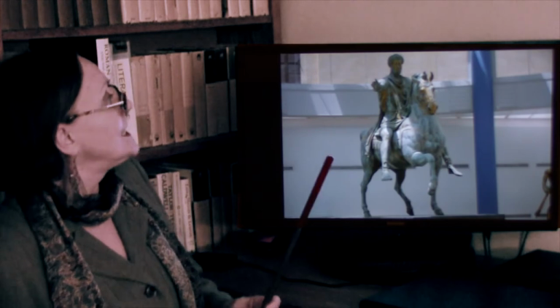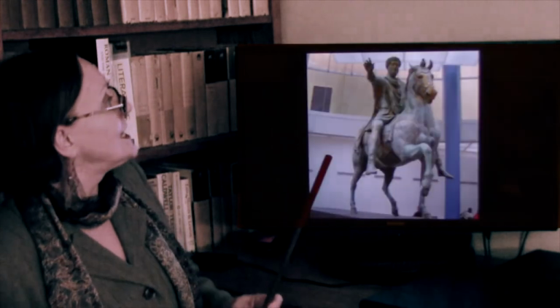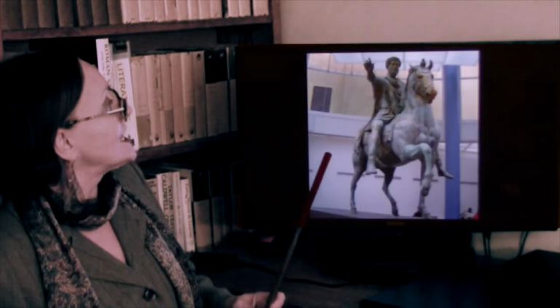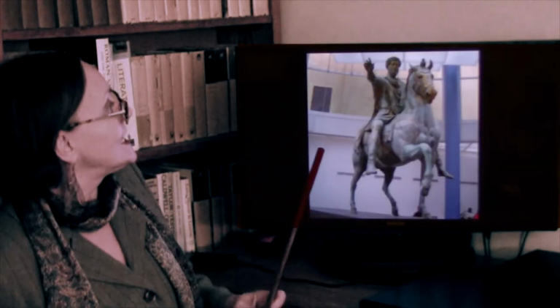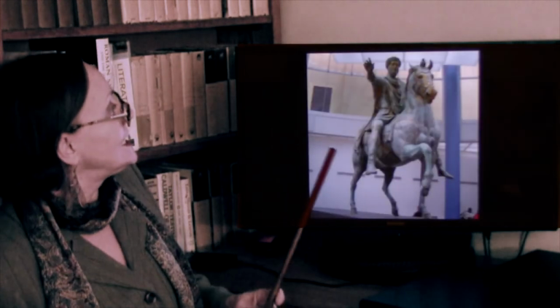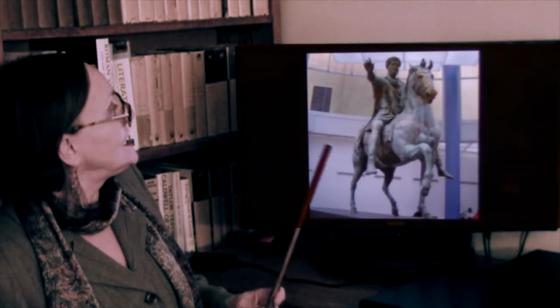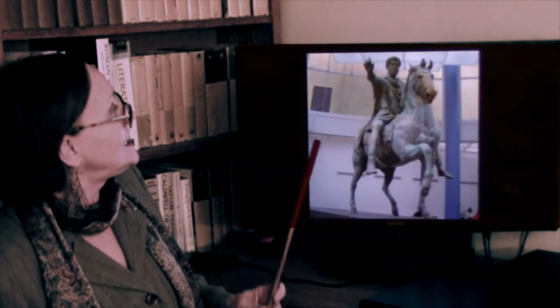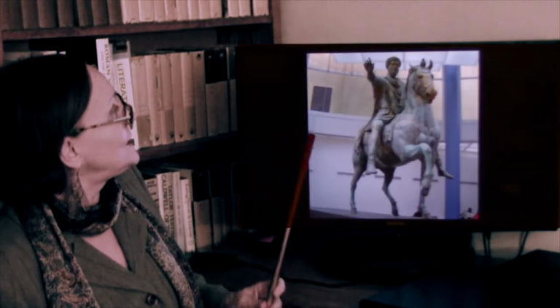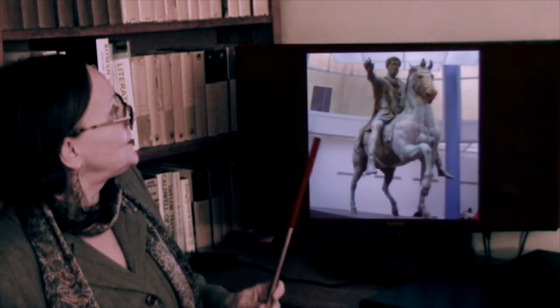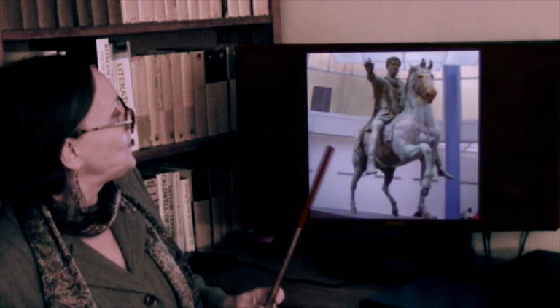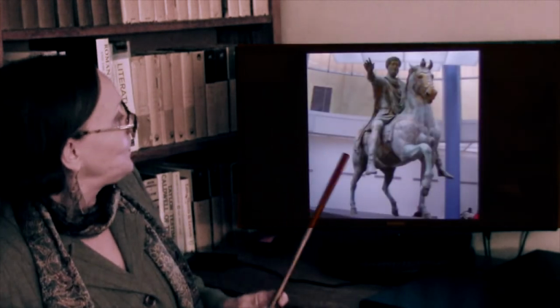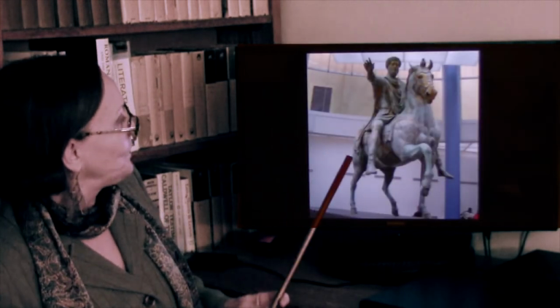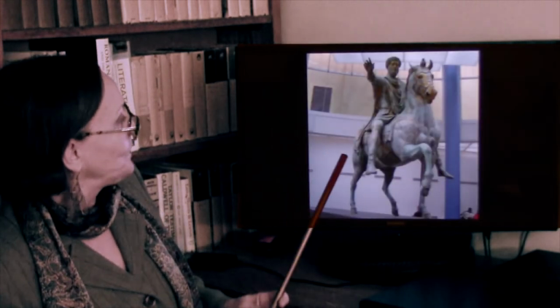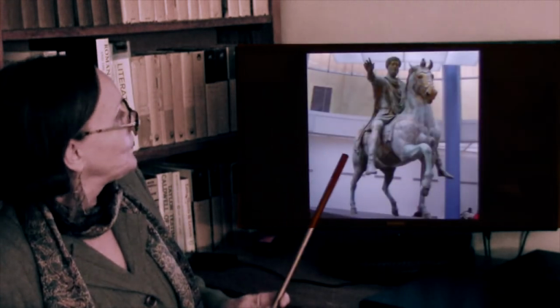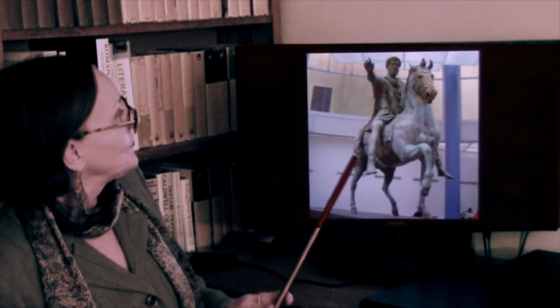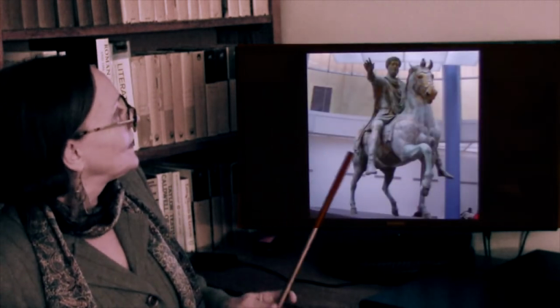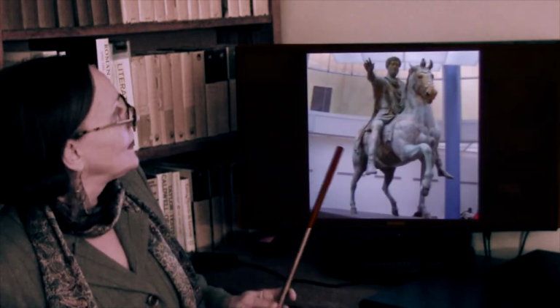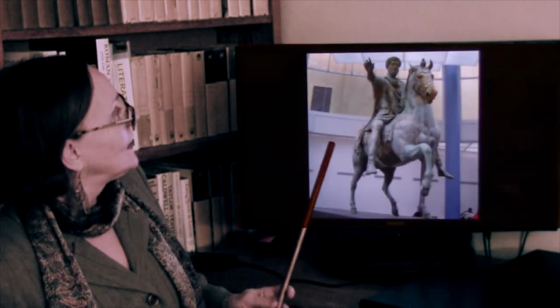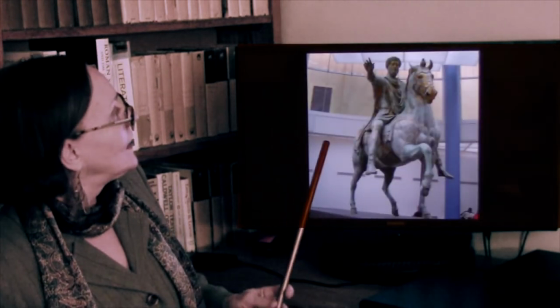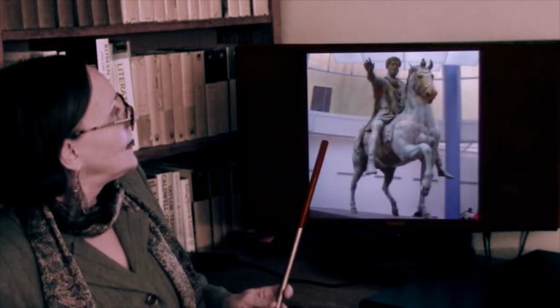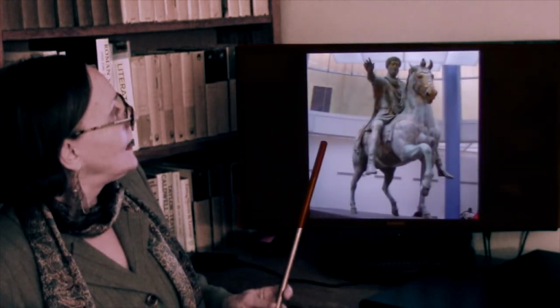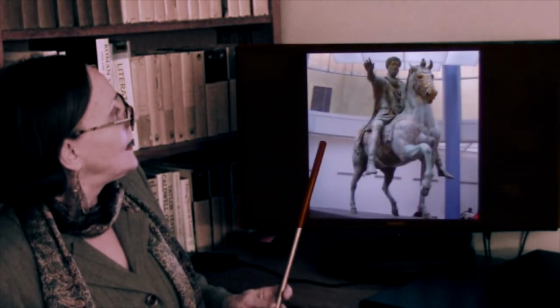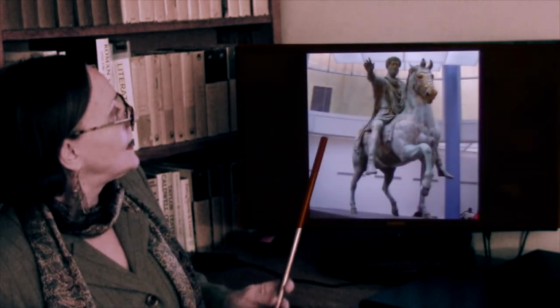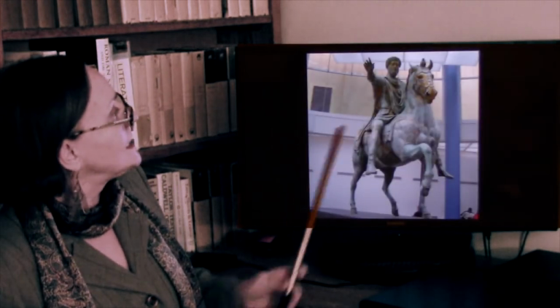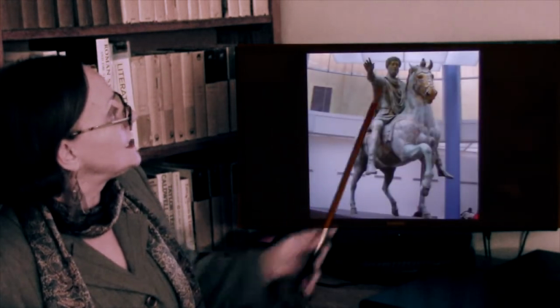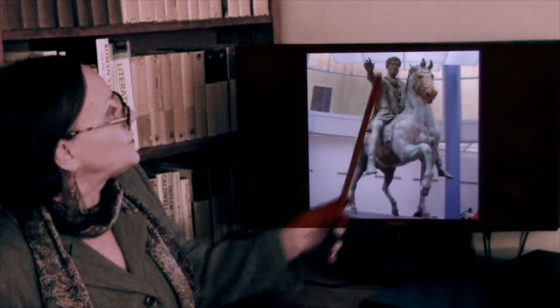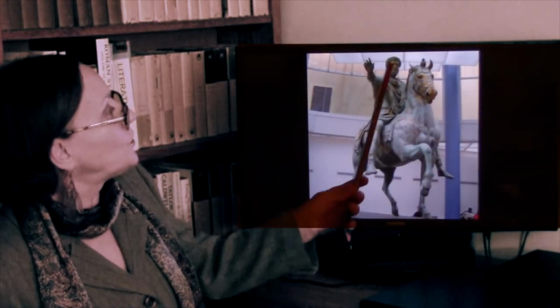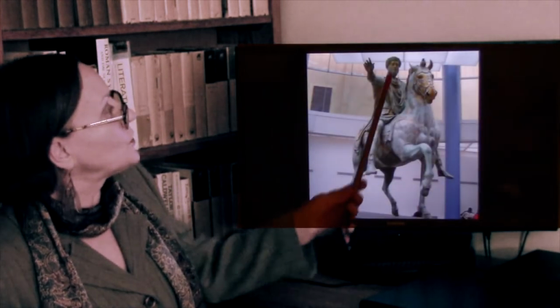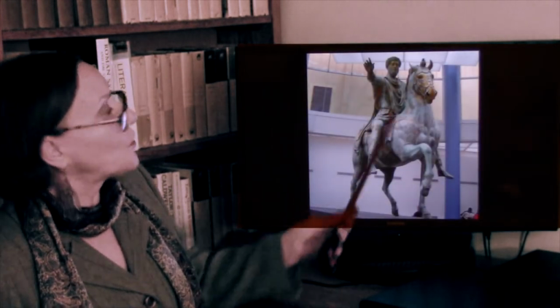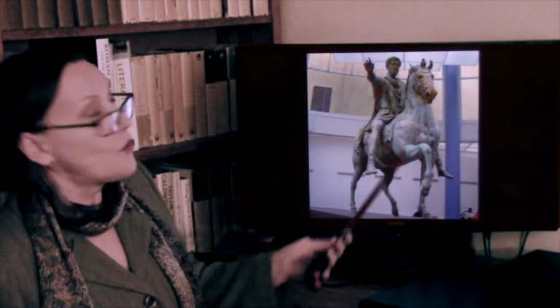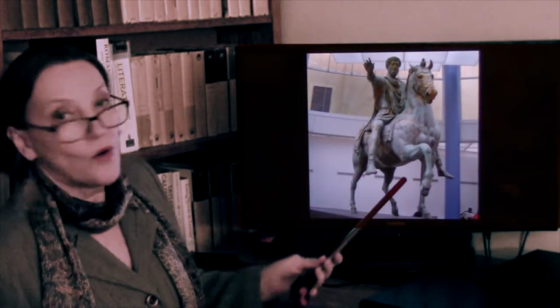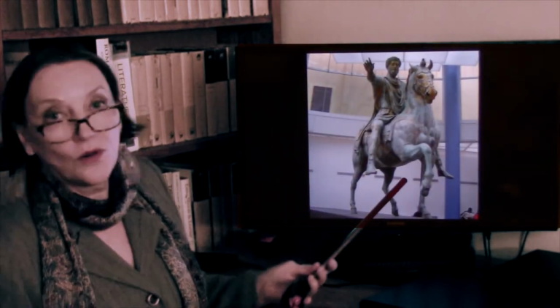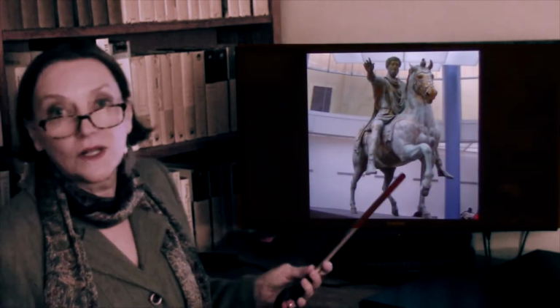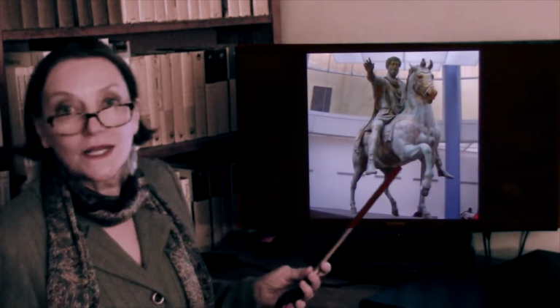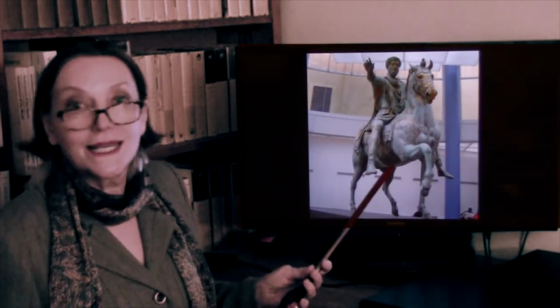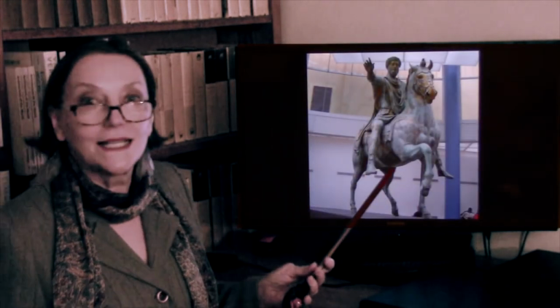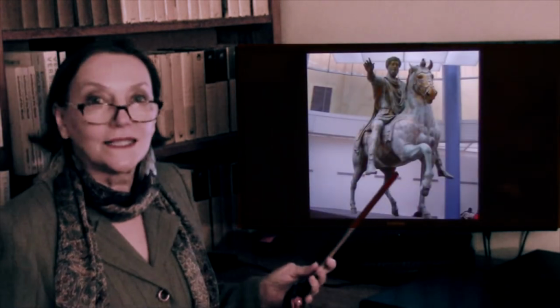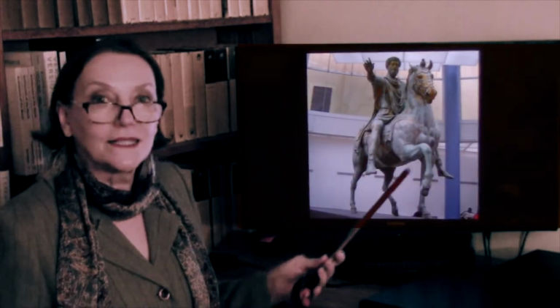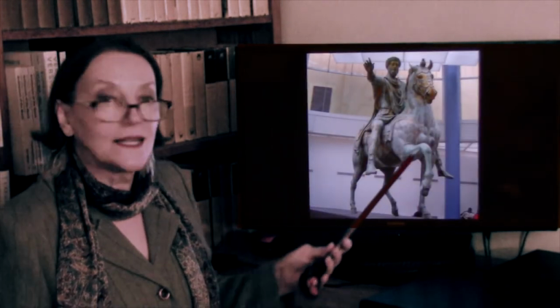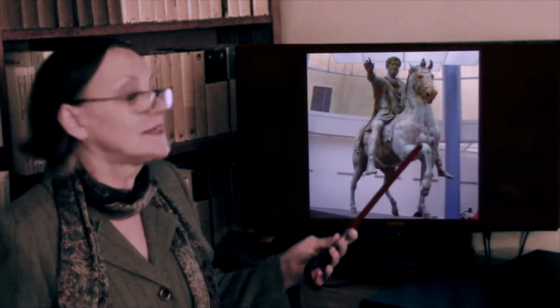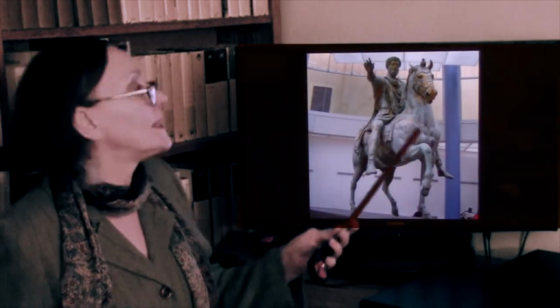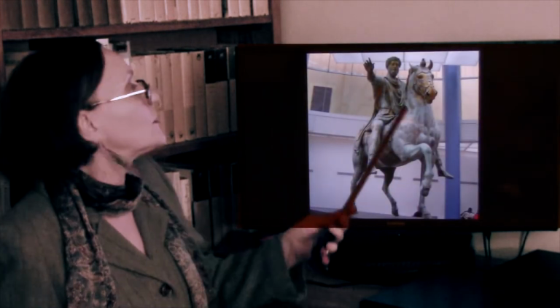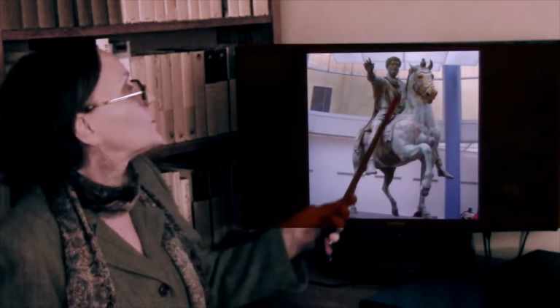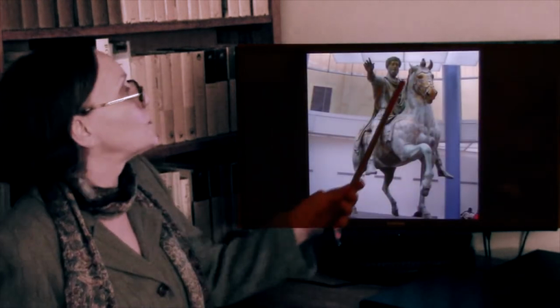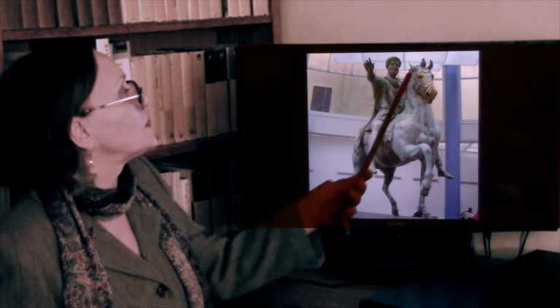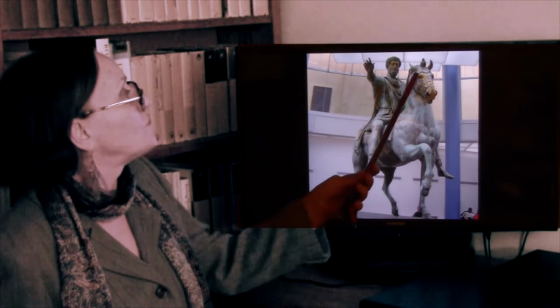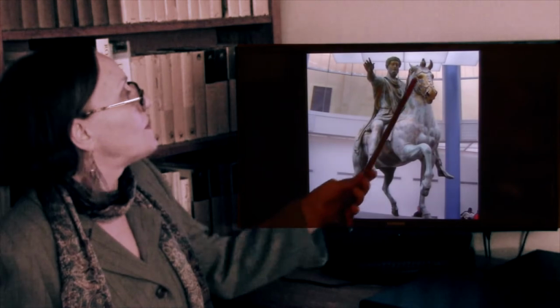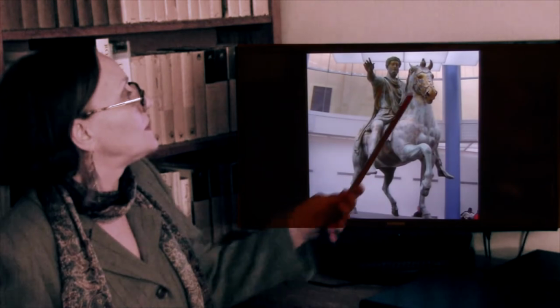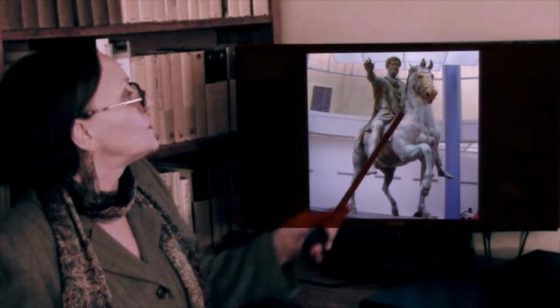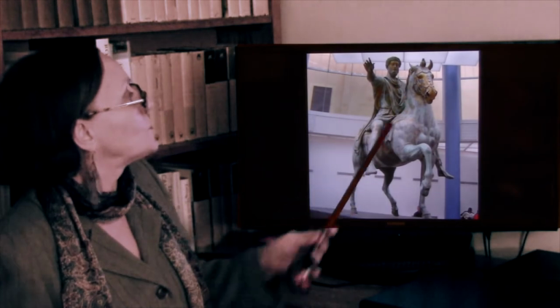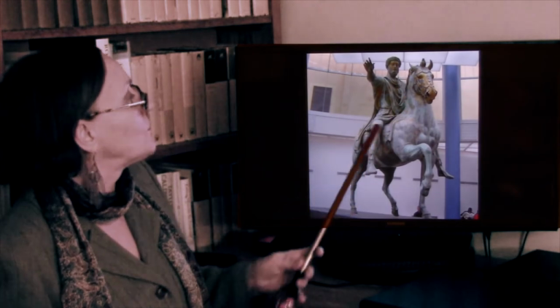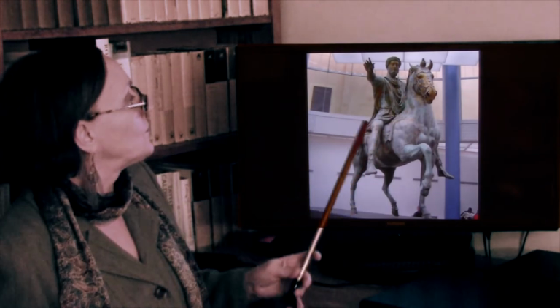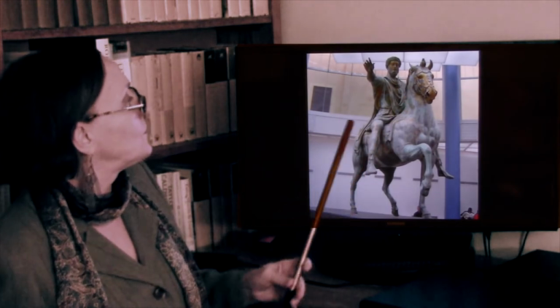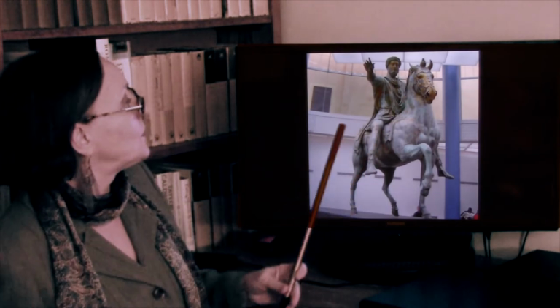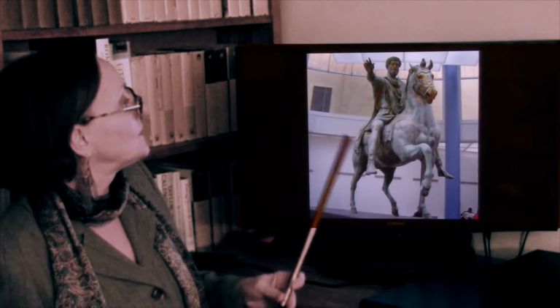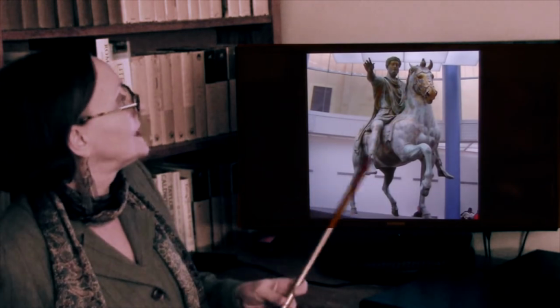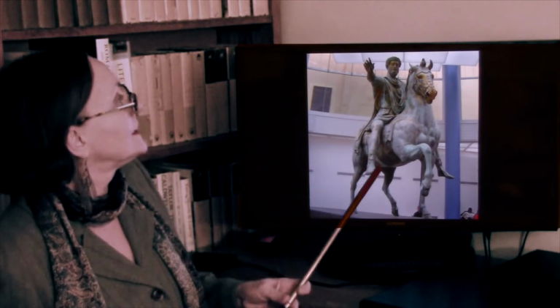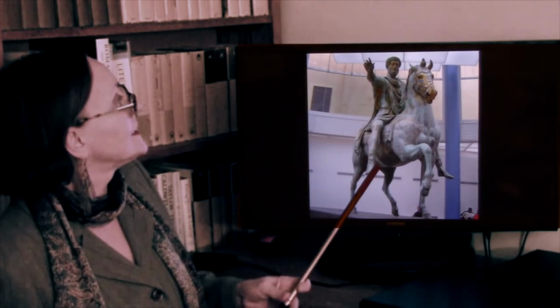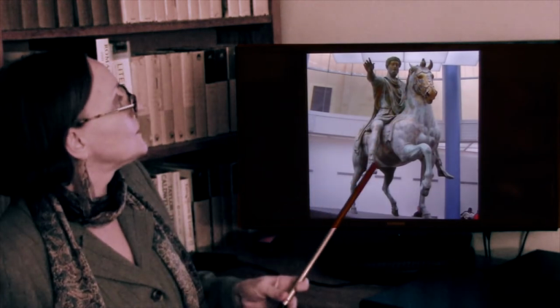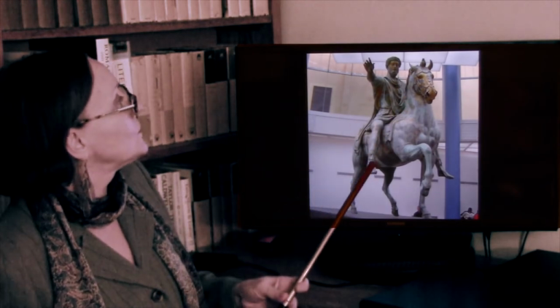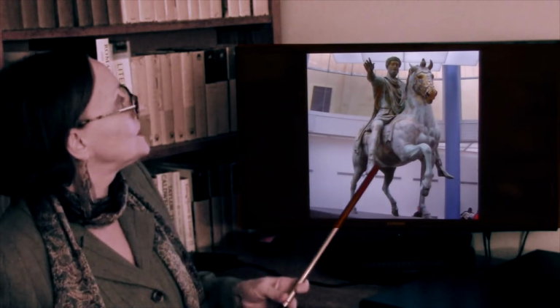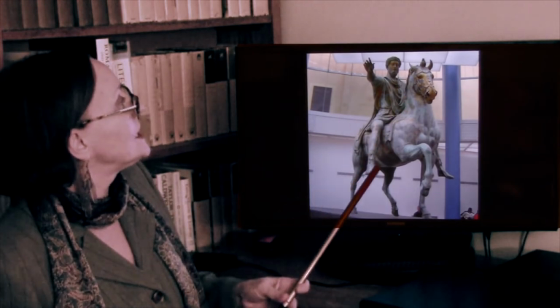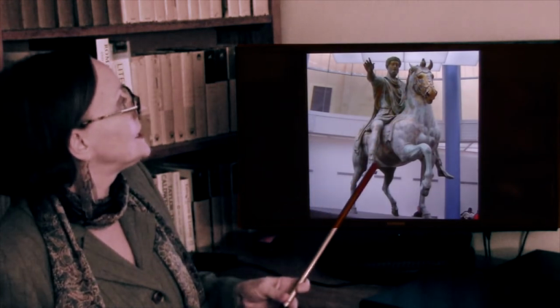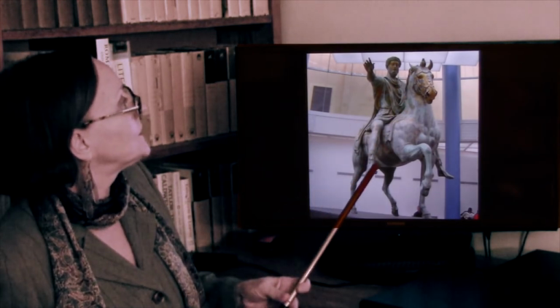Here he is — and it was all gilded. Those are the remnants of the gilding you see here.